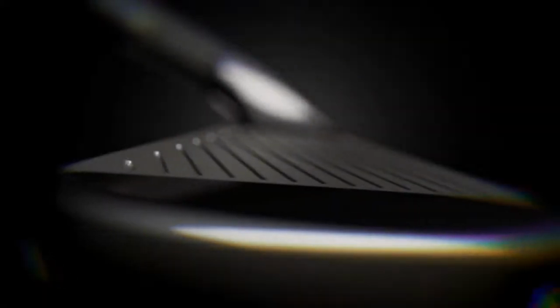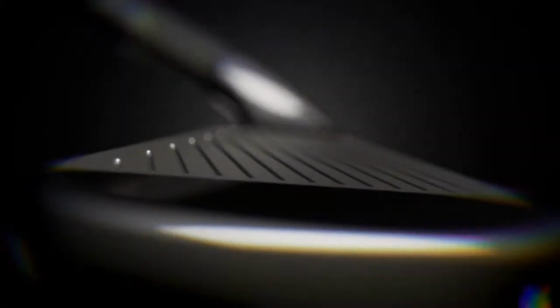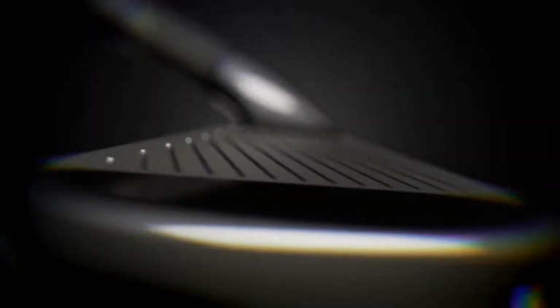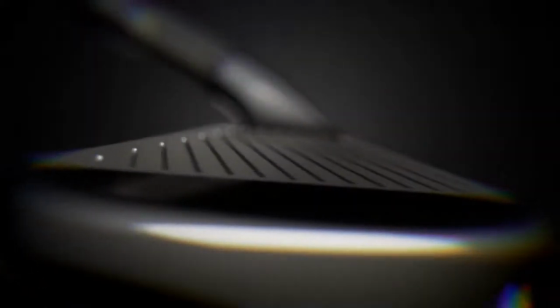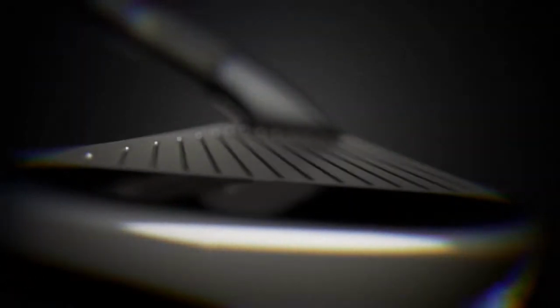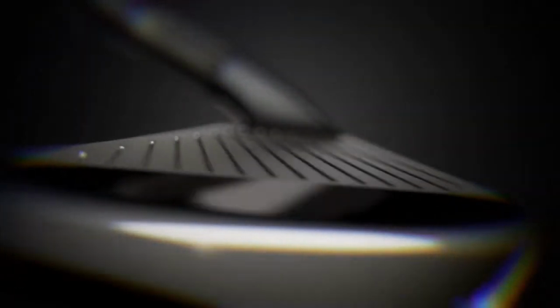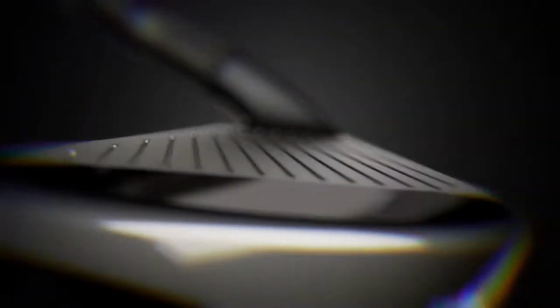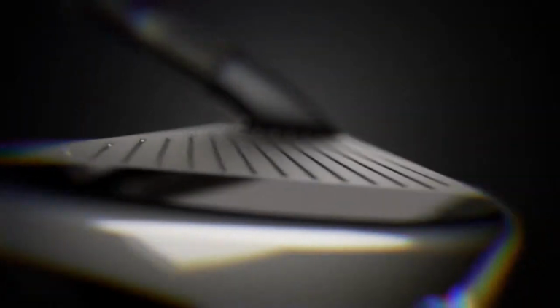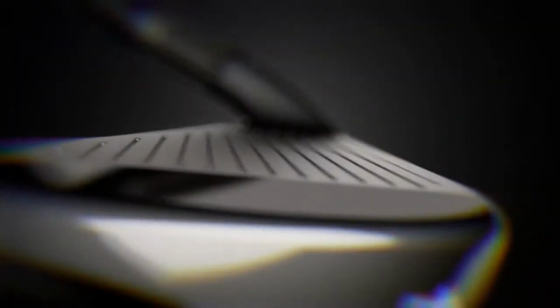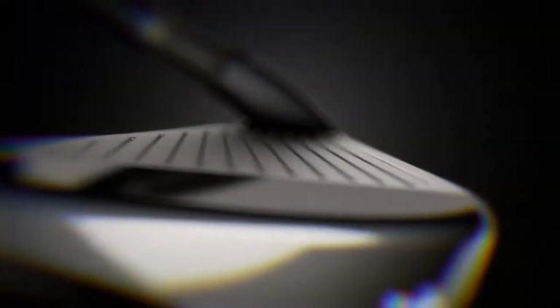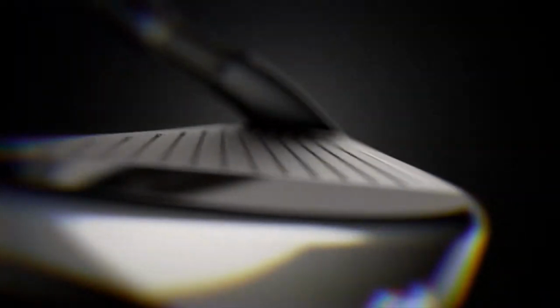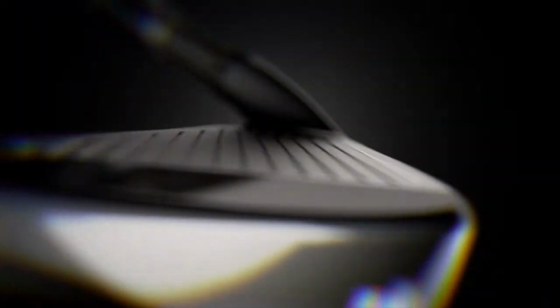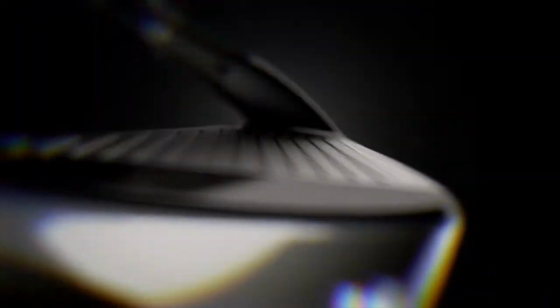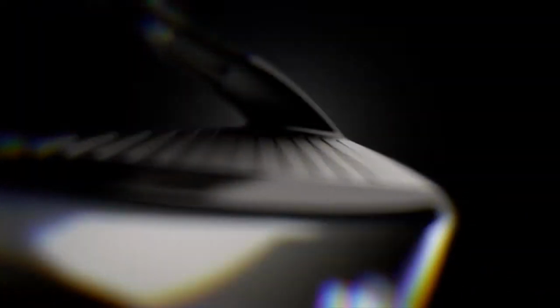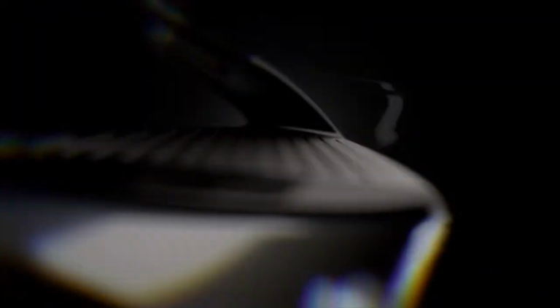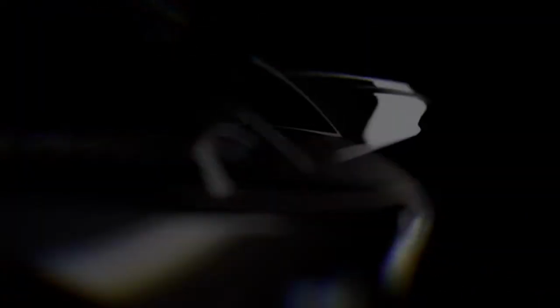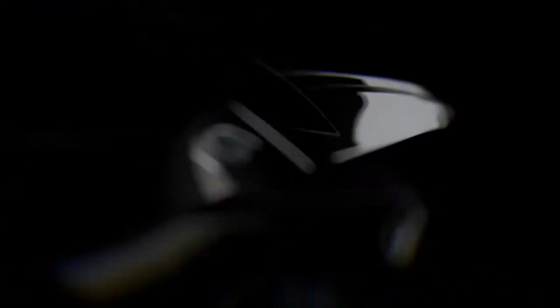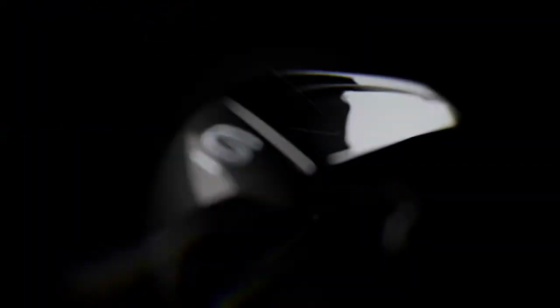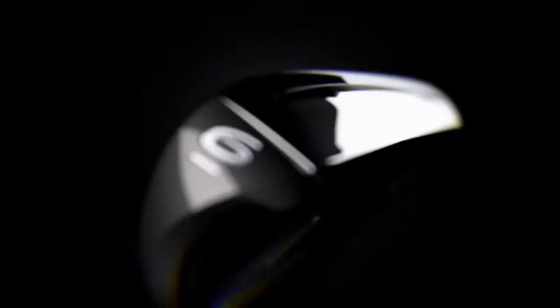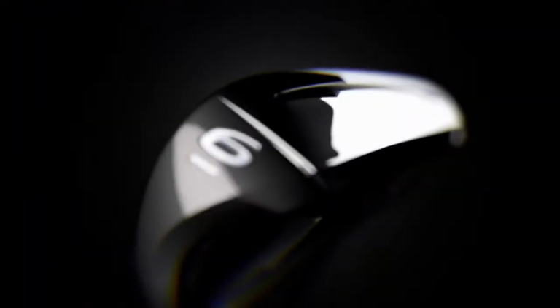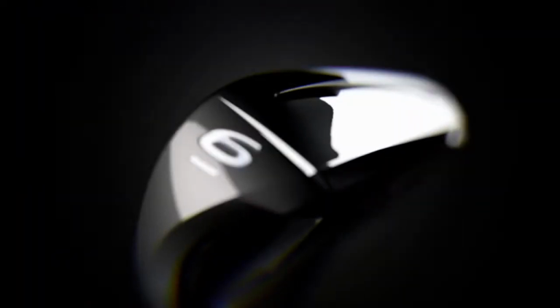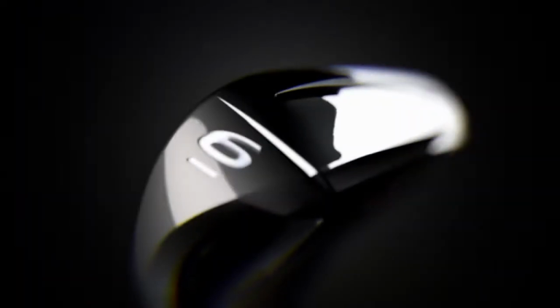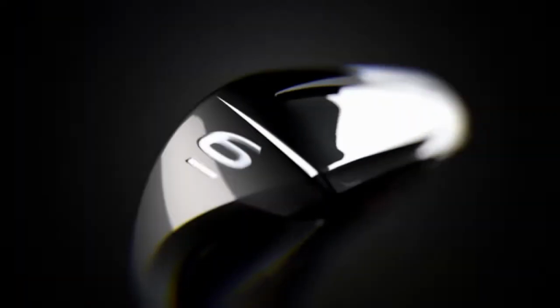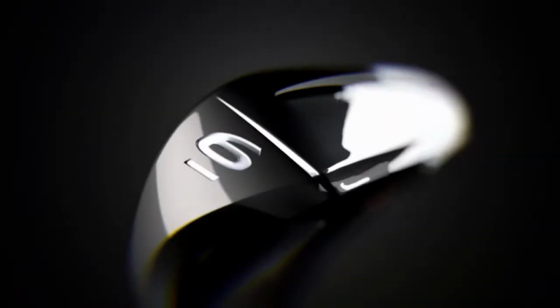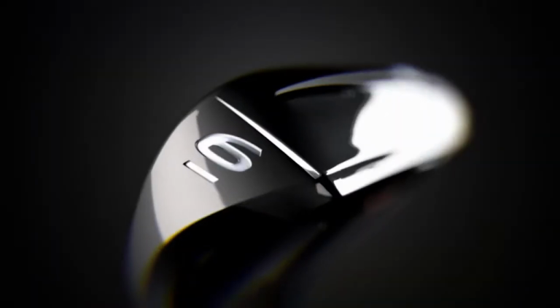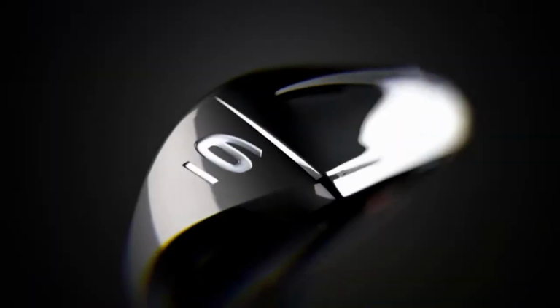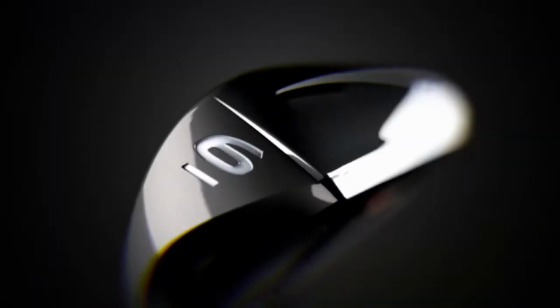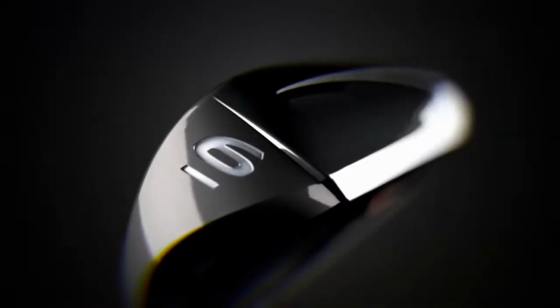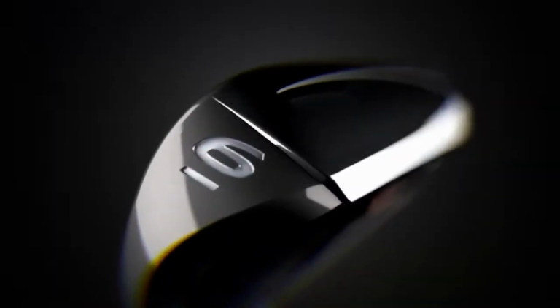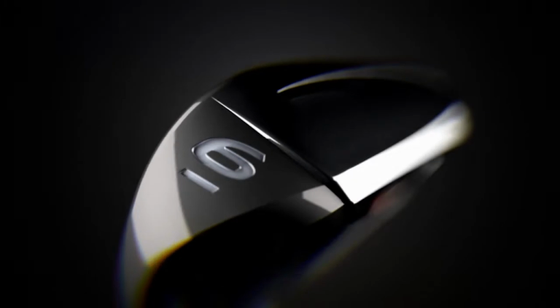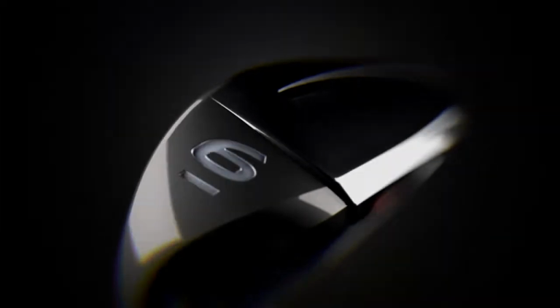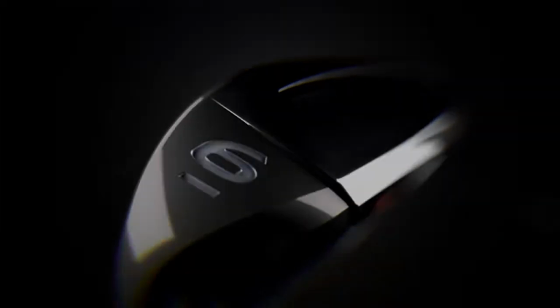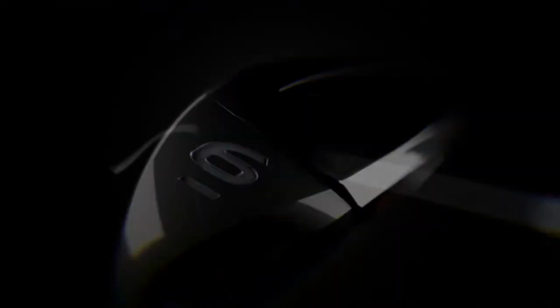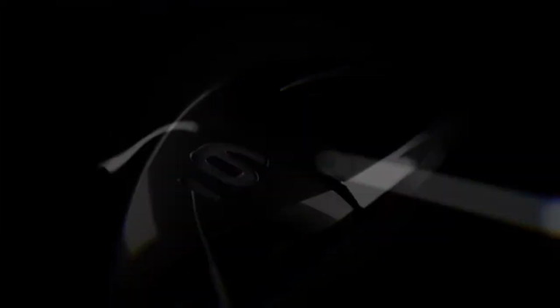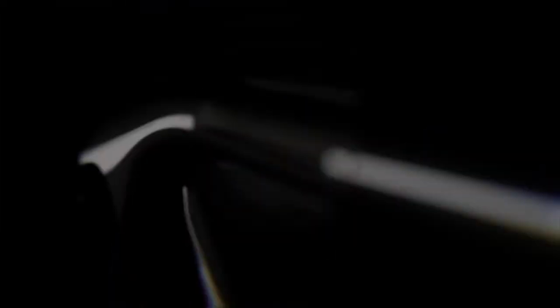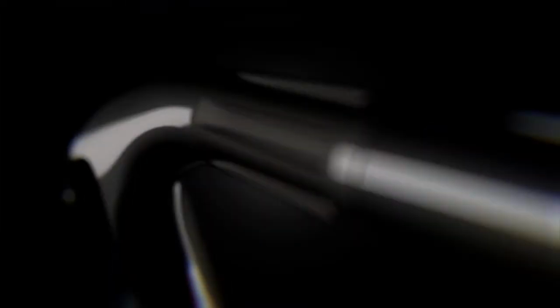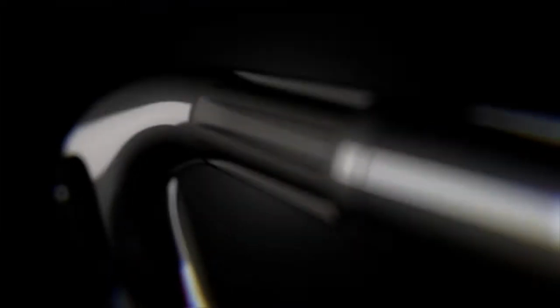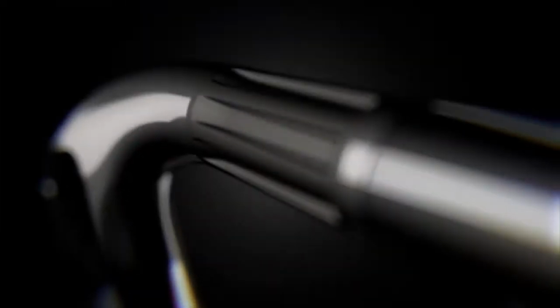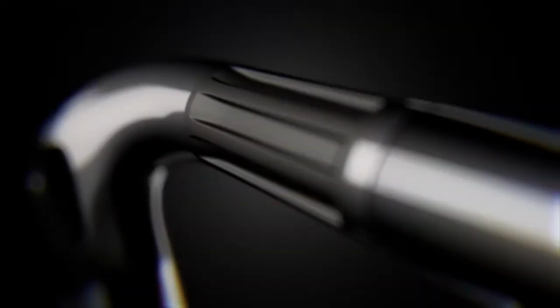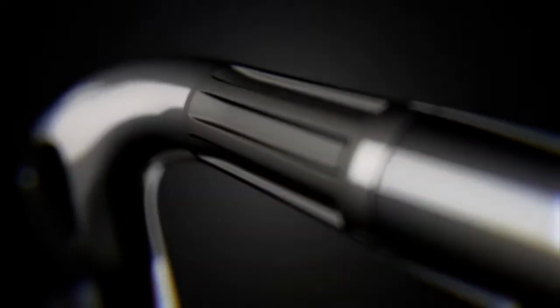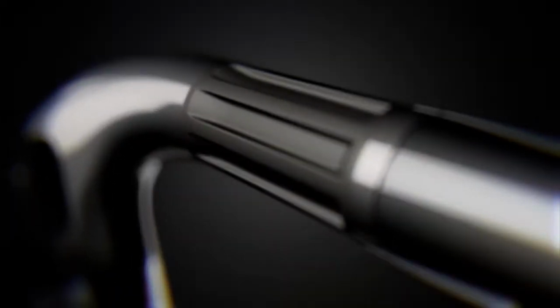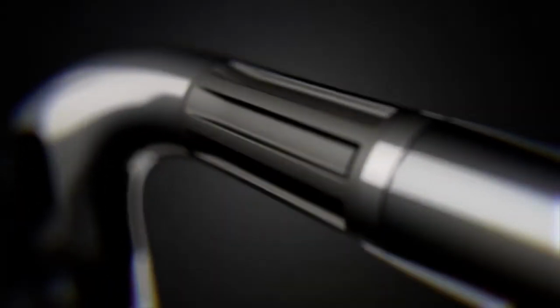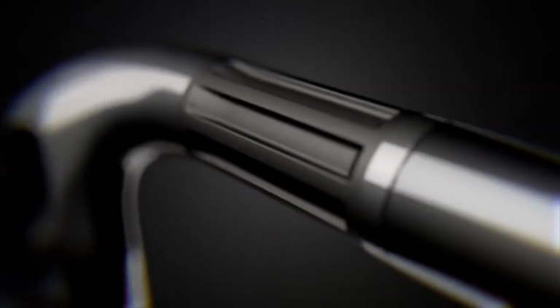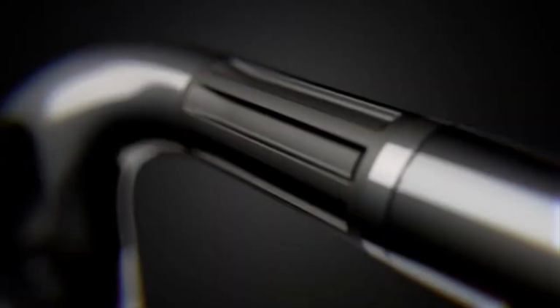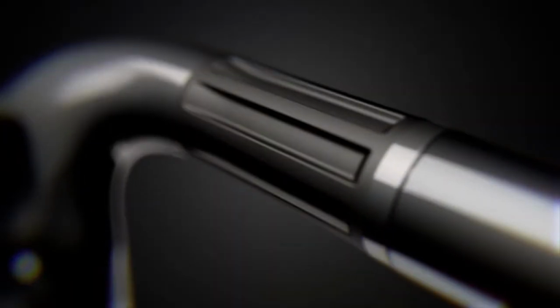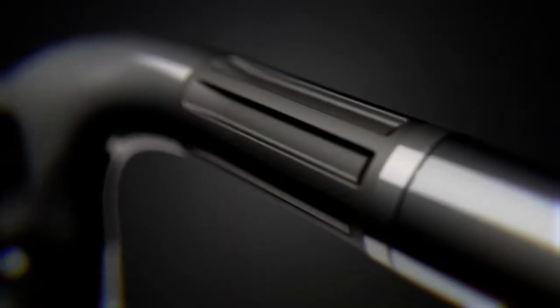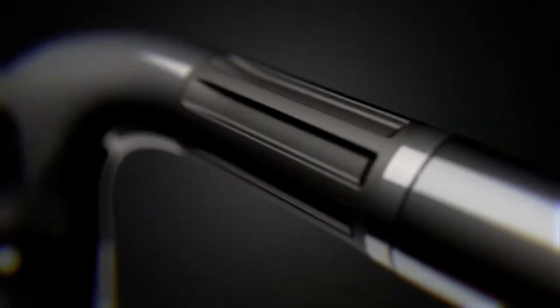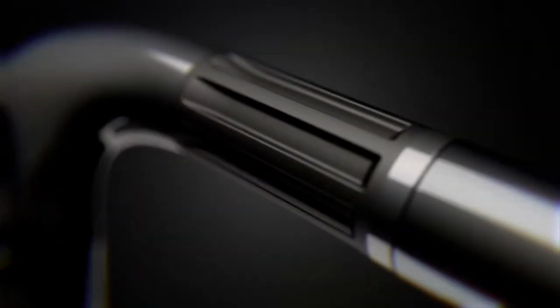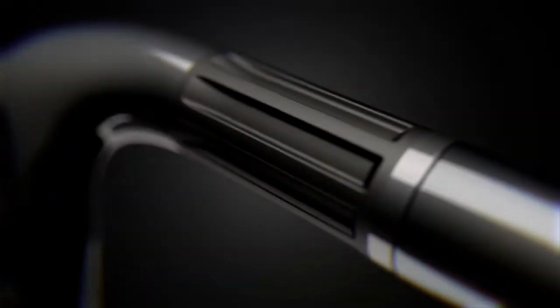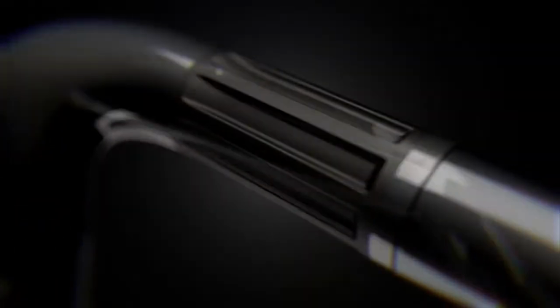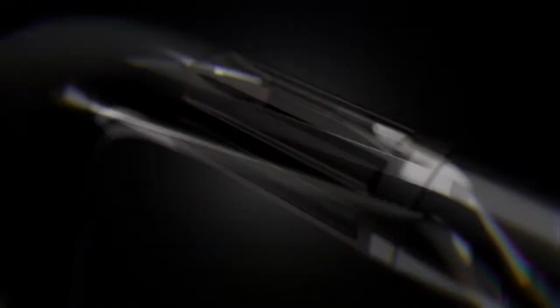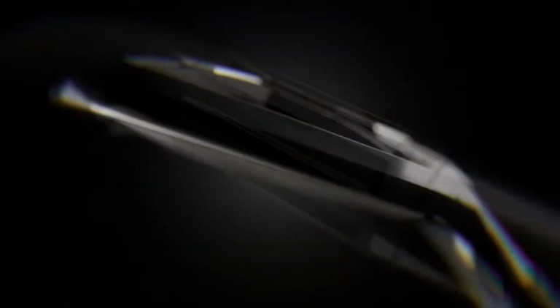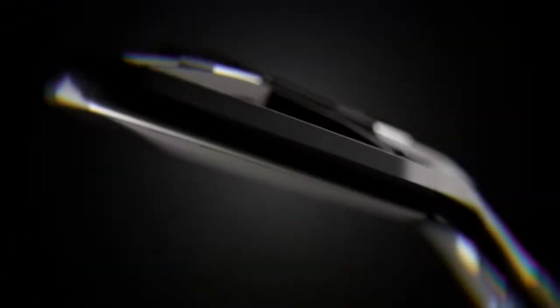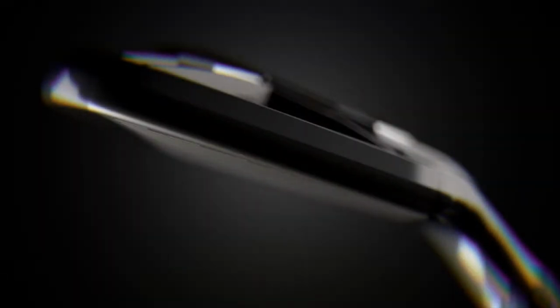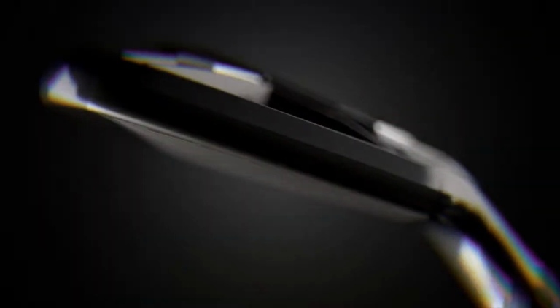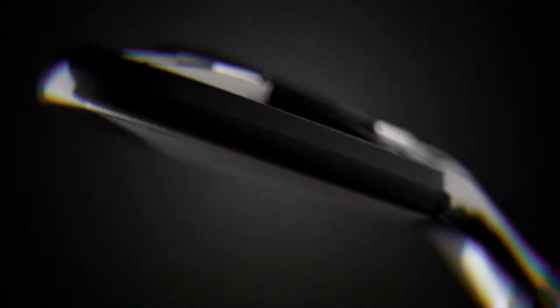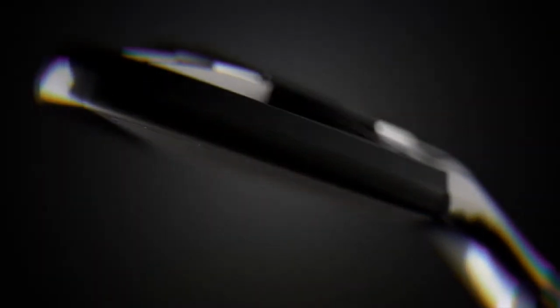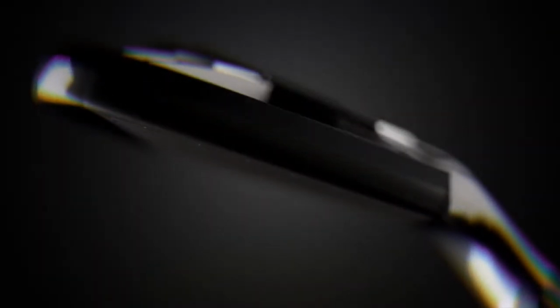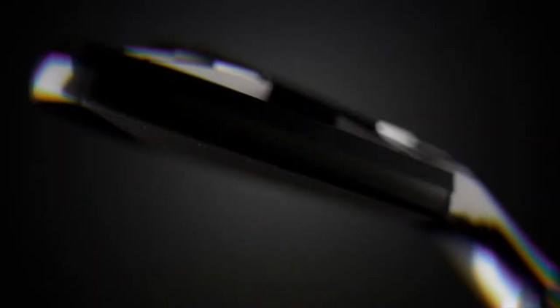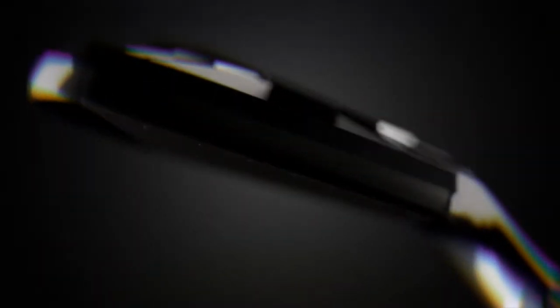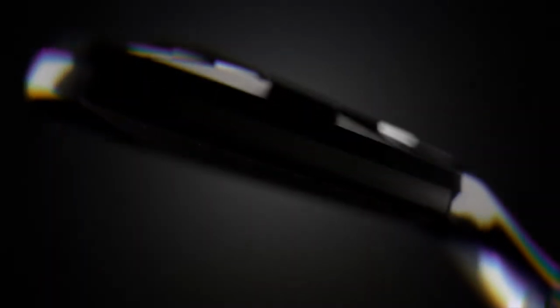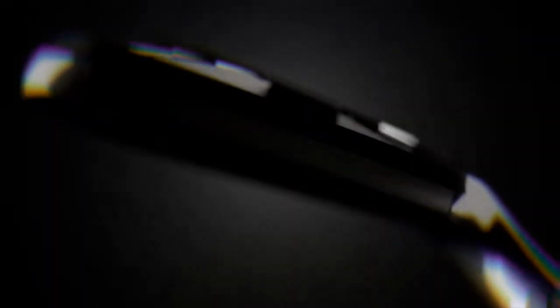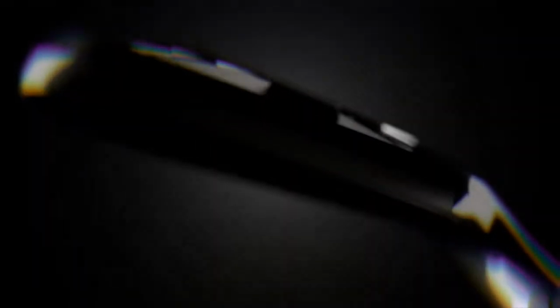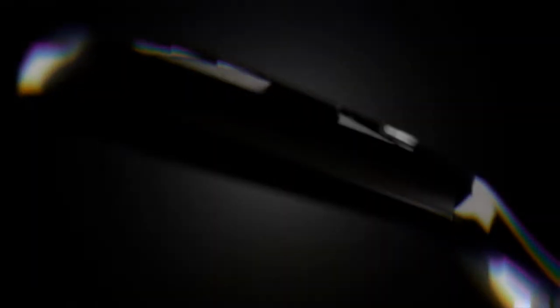An iron is sort of the ultimate expression of a golfer because it combines the technology, the performance, with sort of an artful beauty as well.